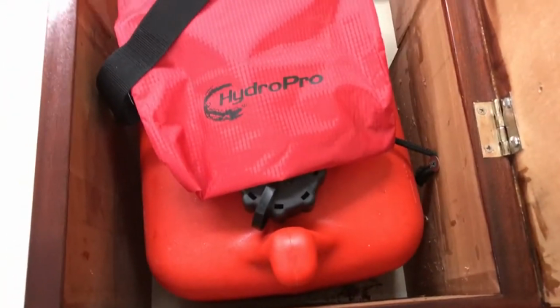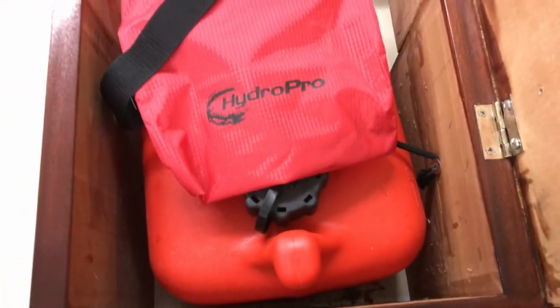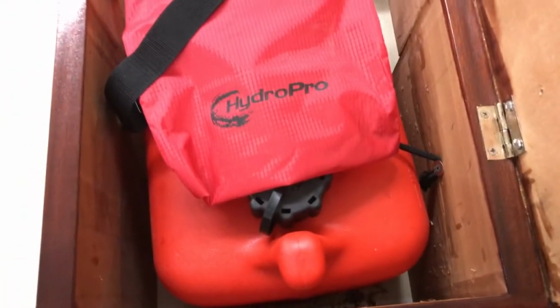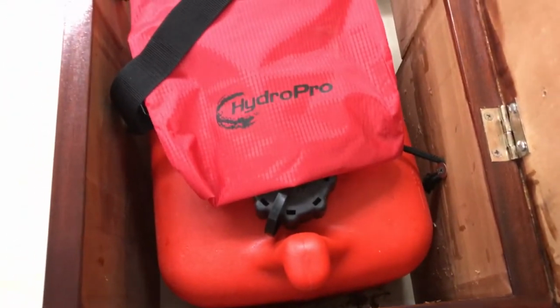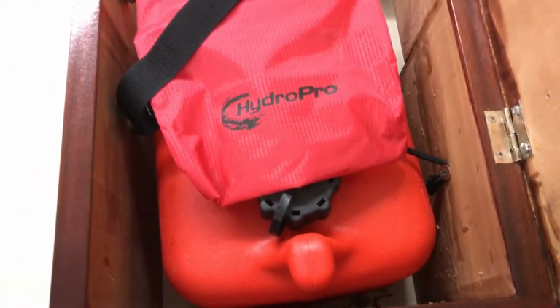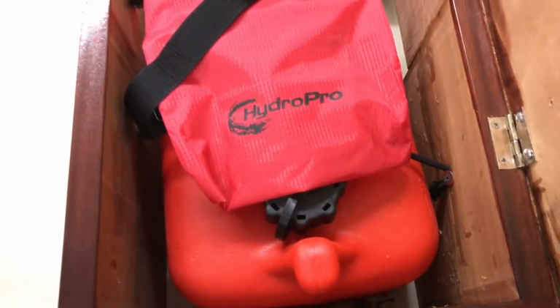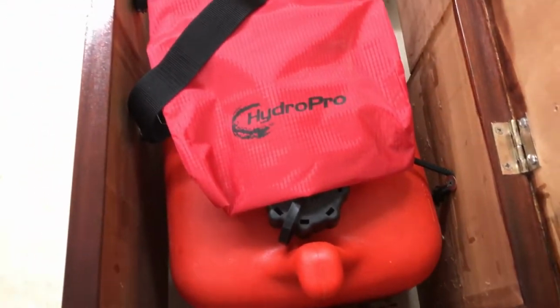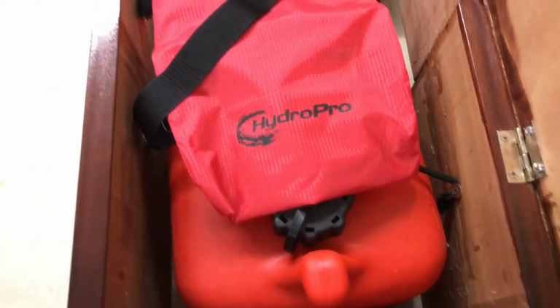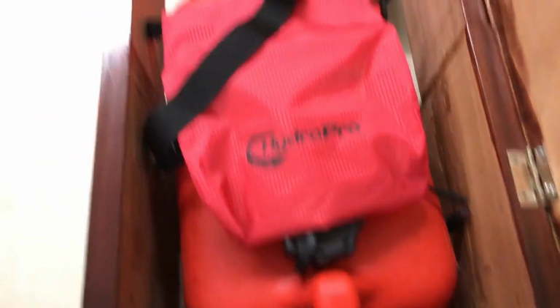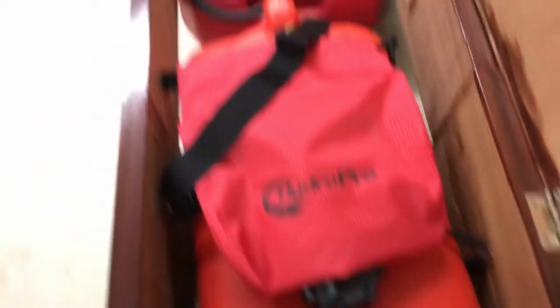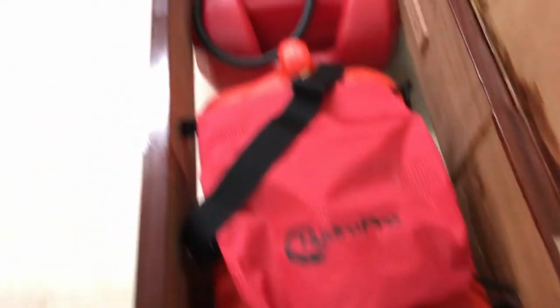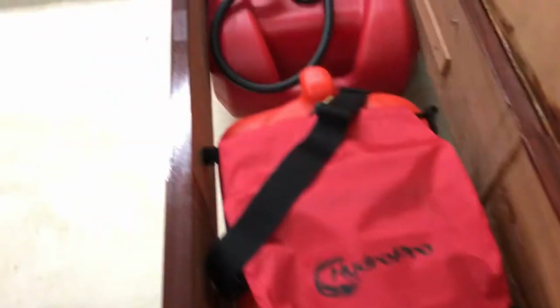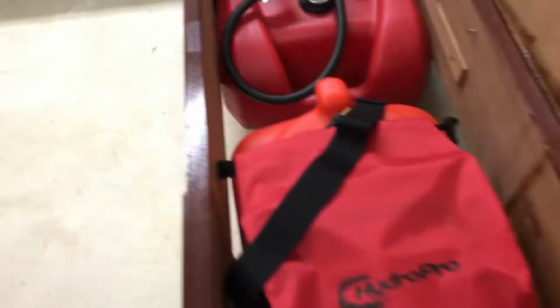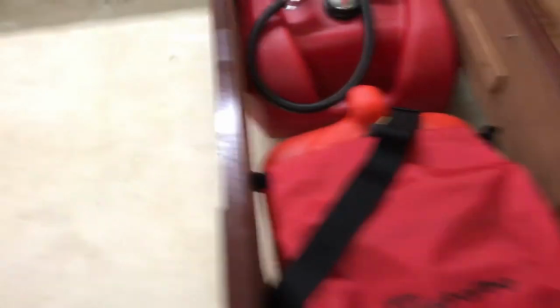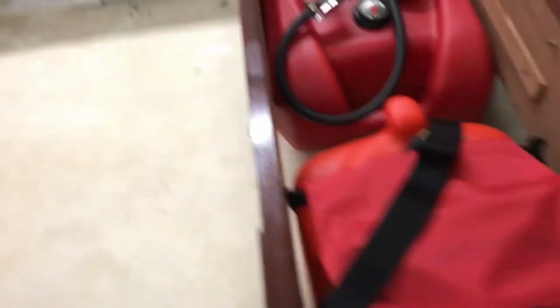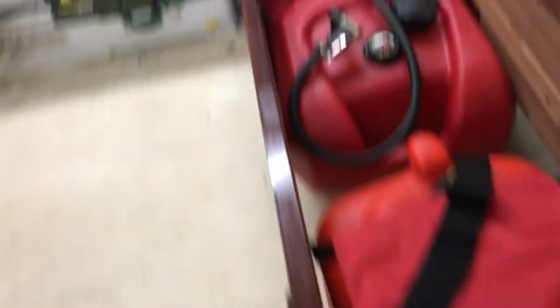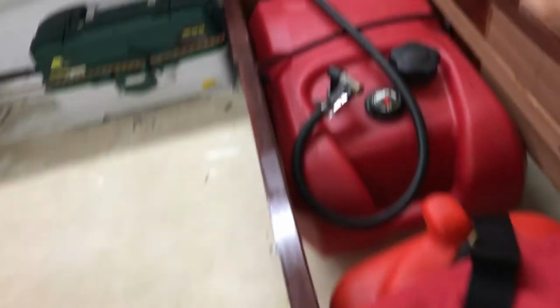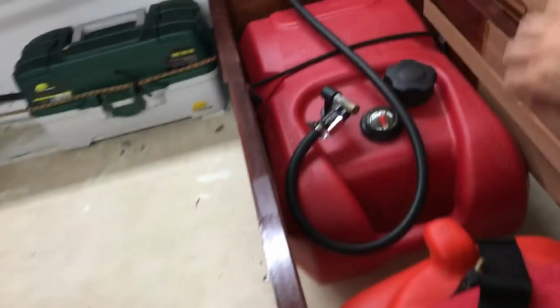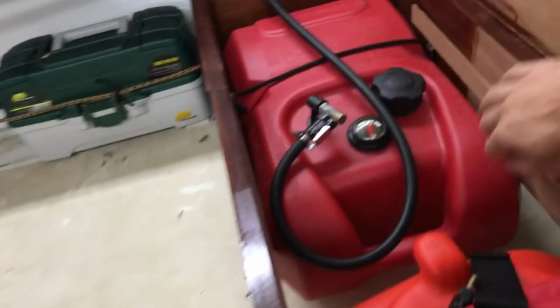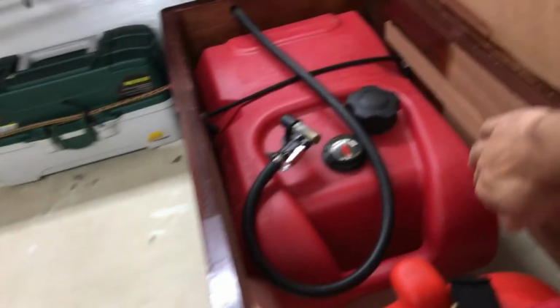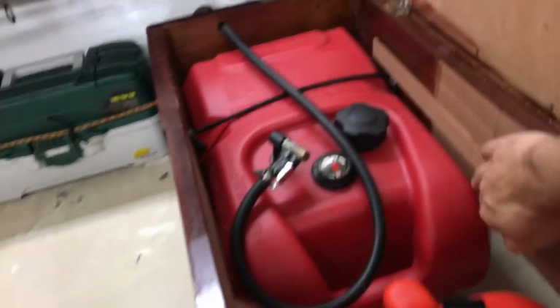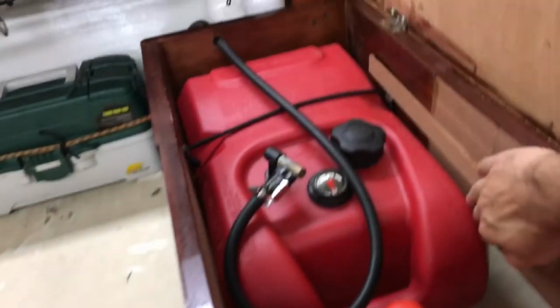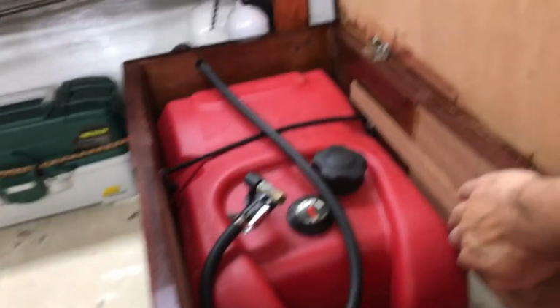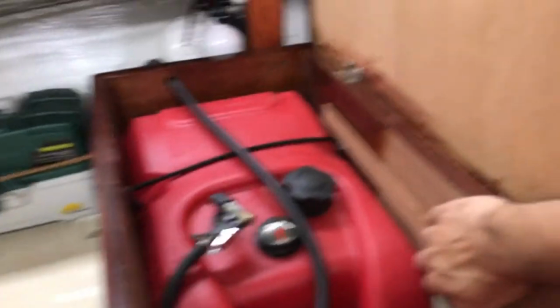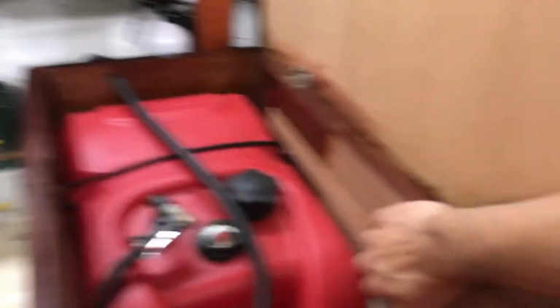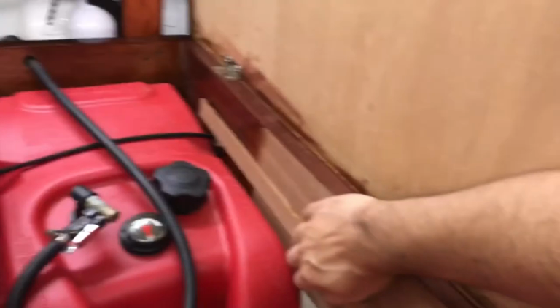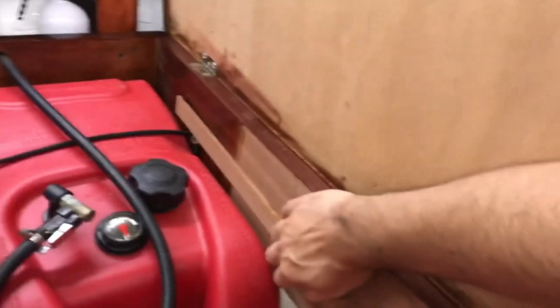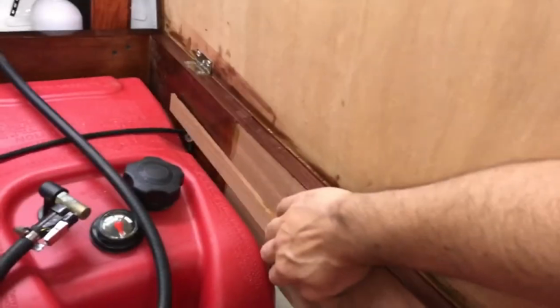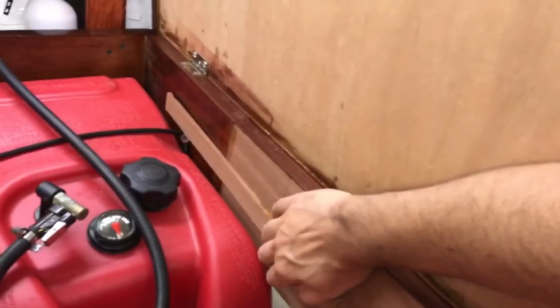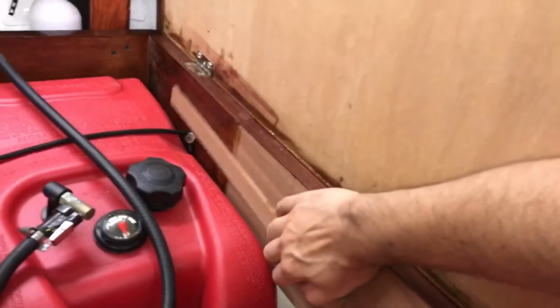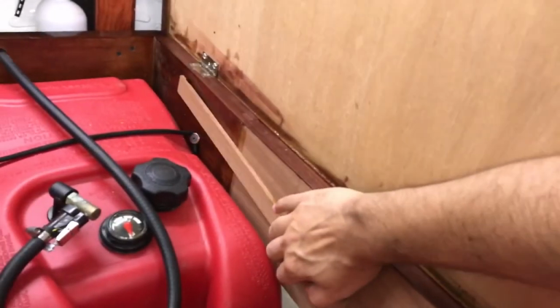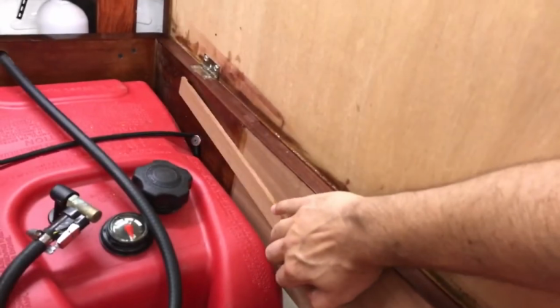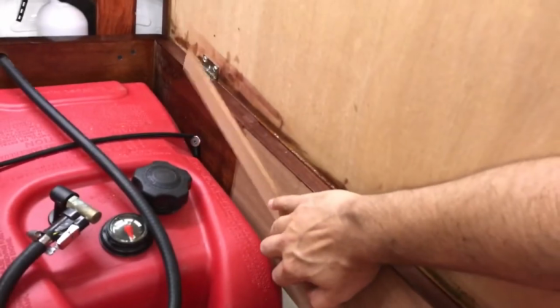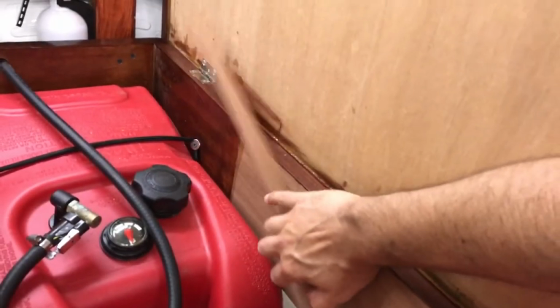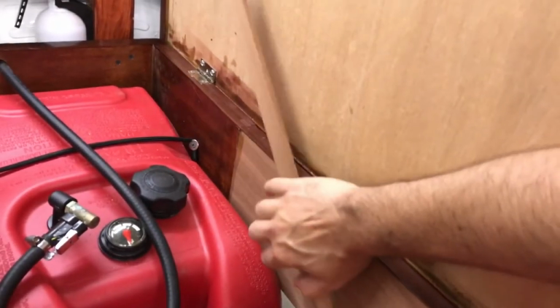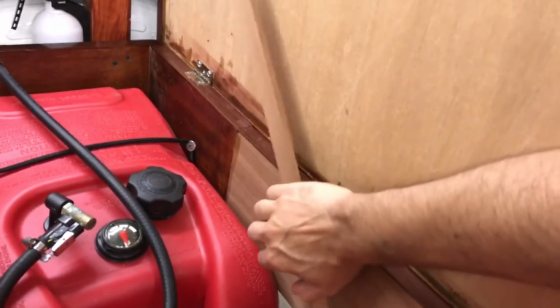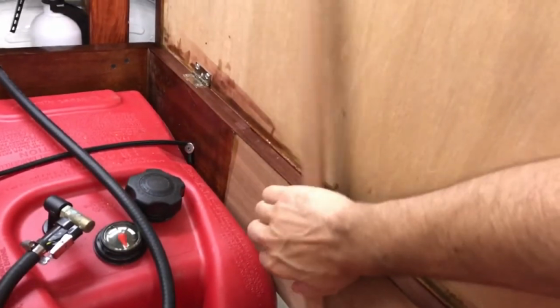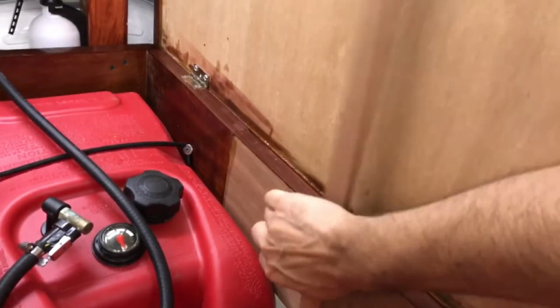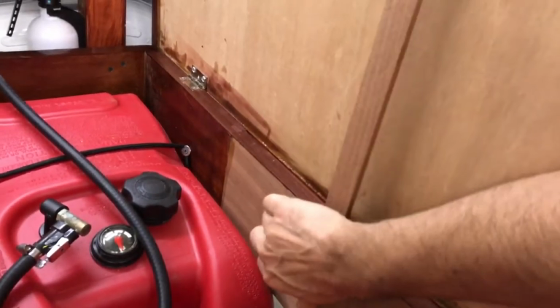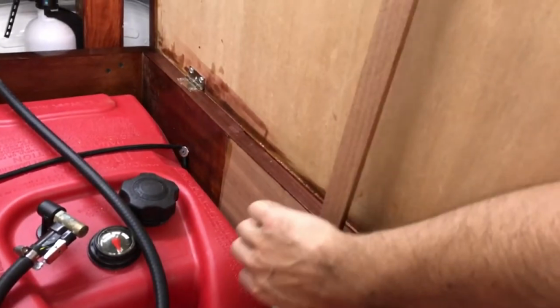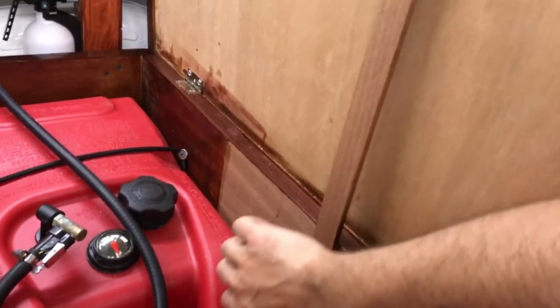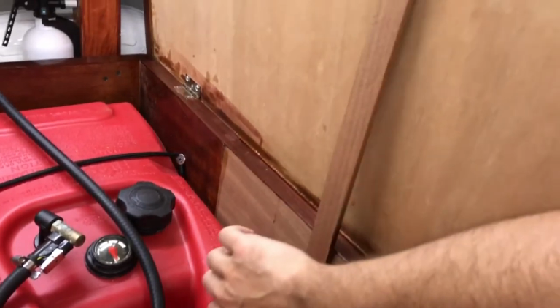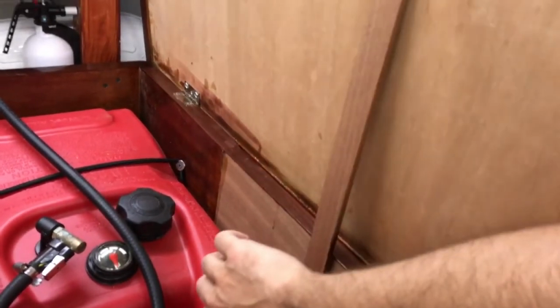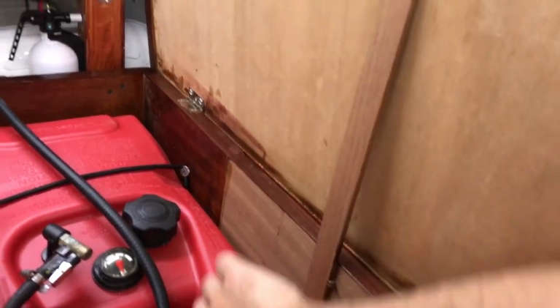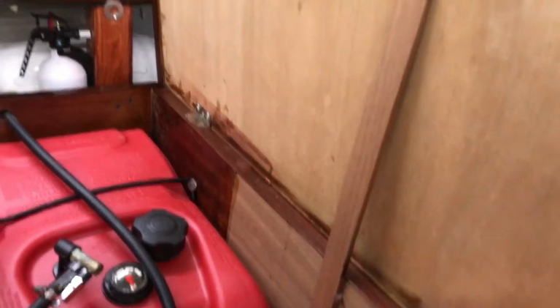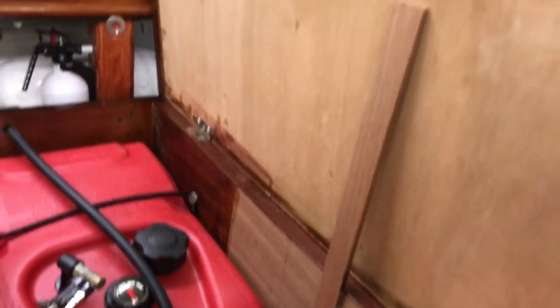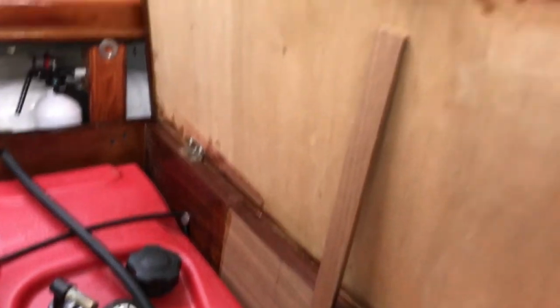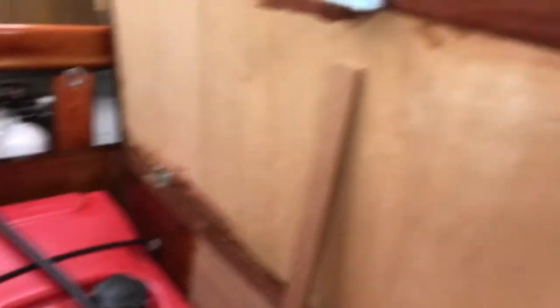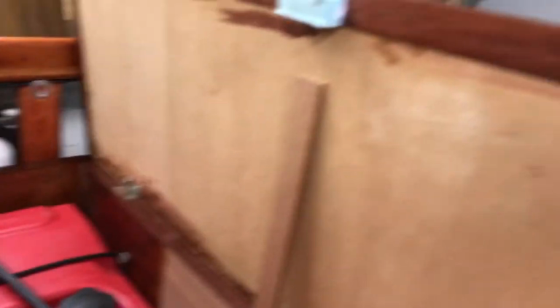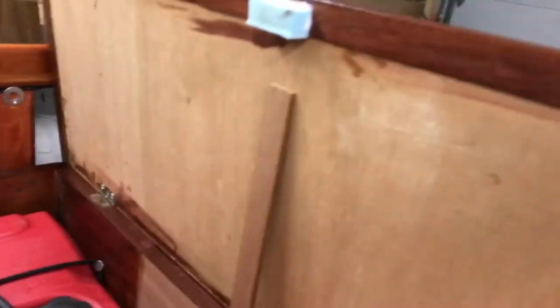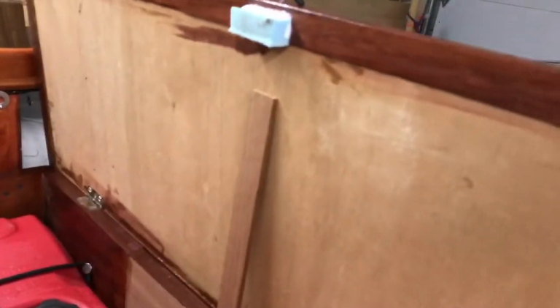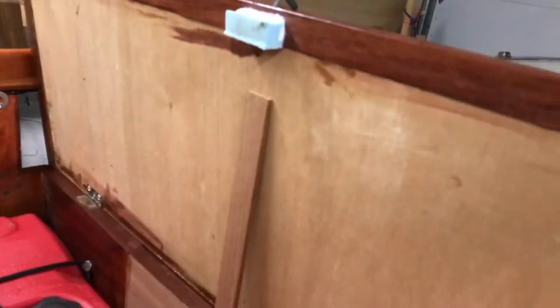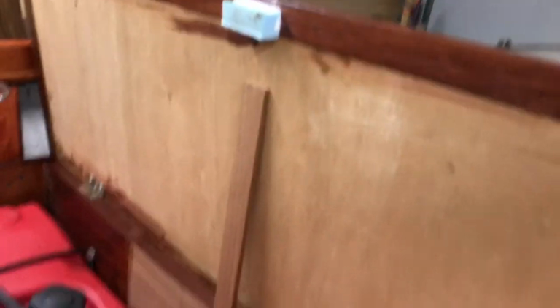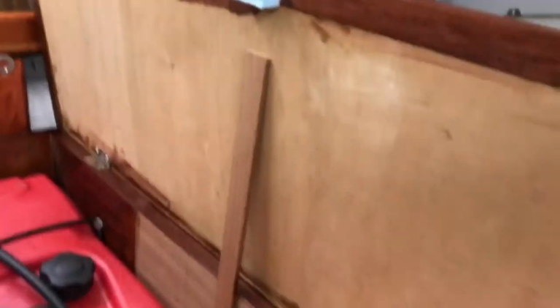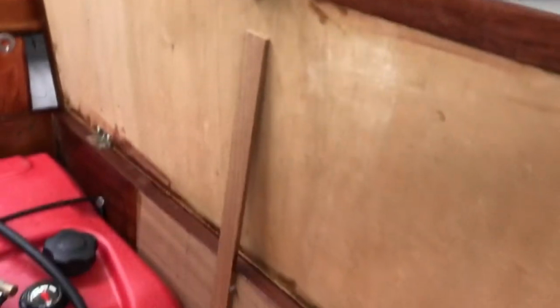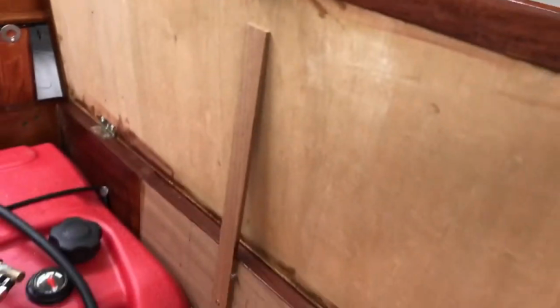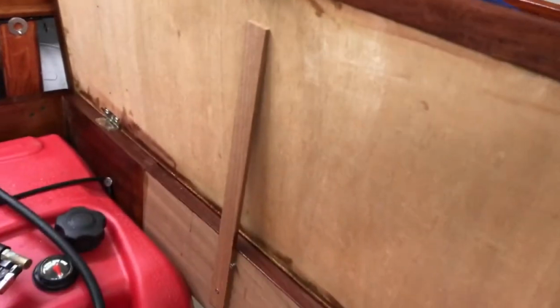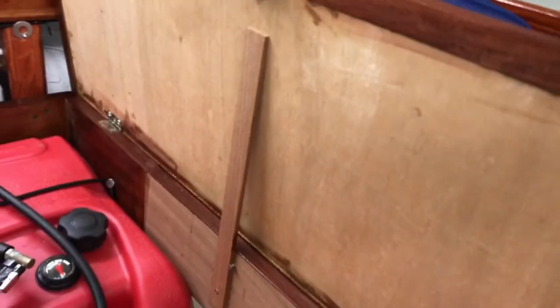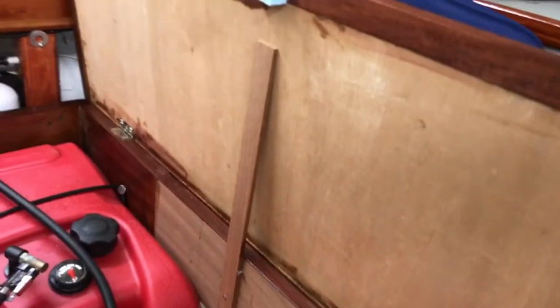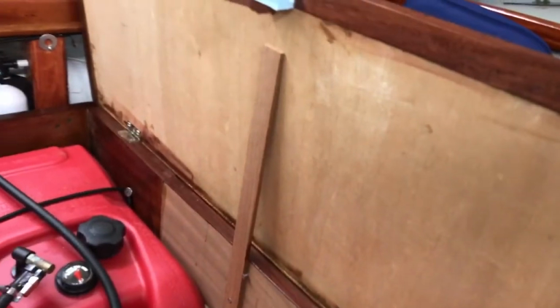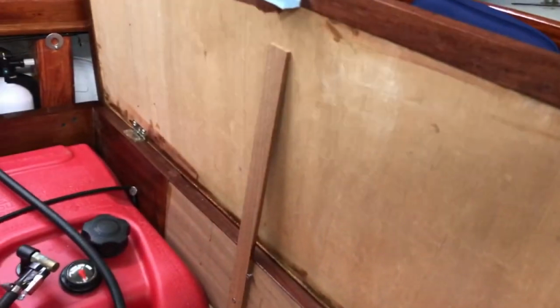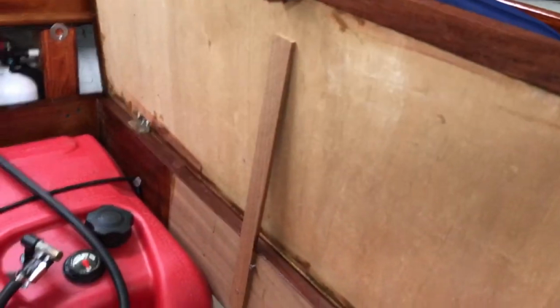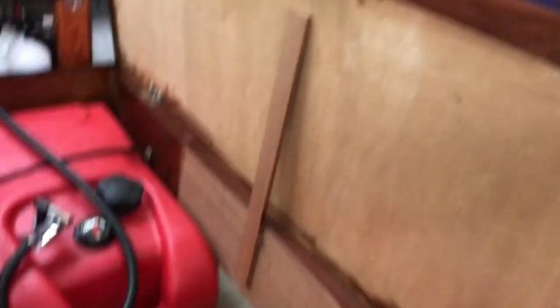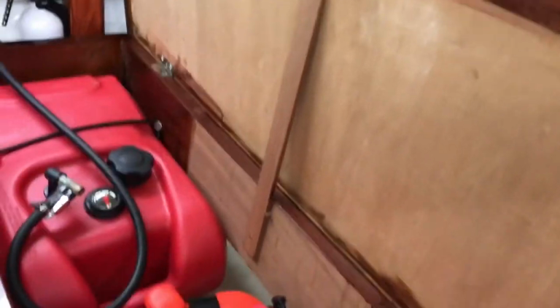There's a small piece of wood secured here with a screw, just to act as a little holder.